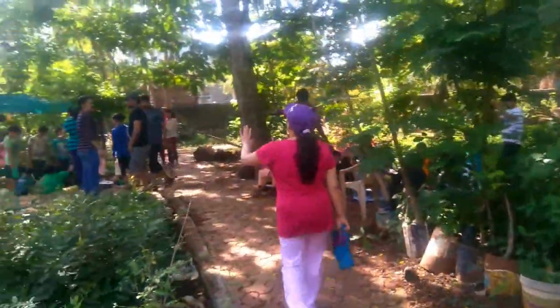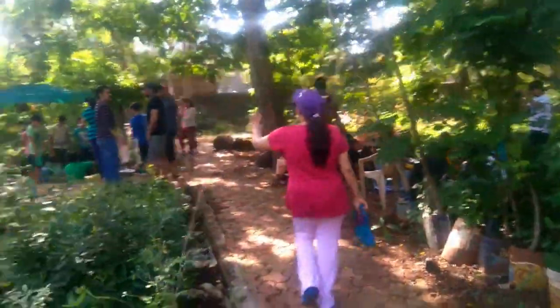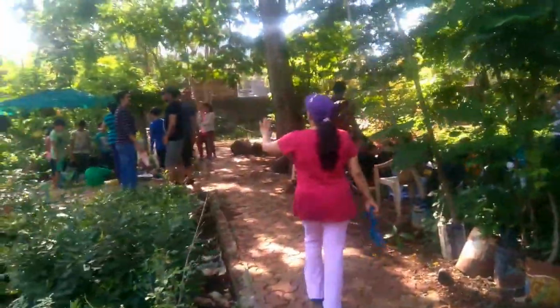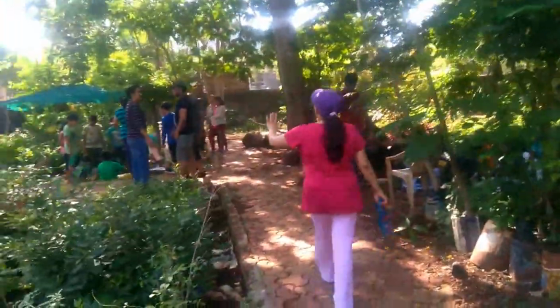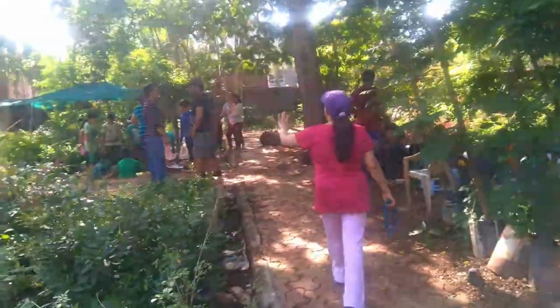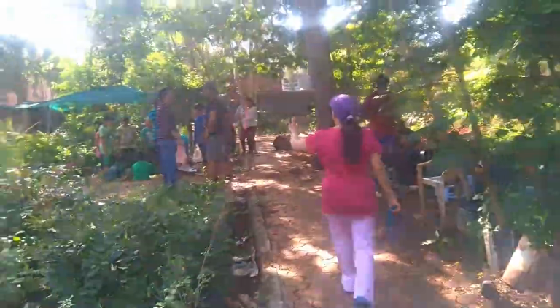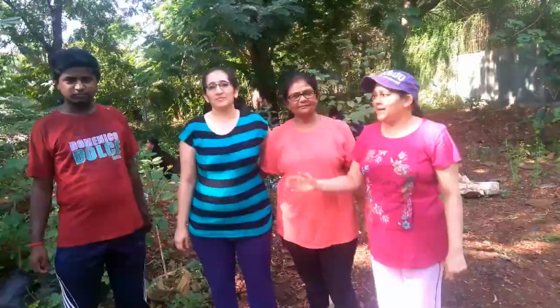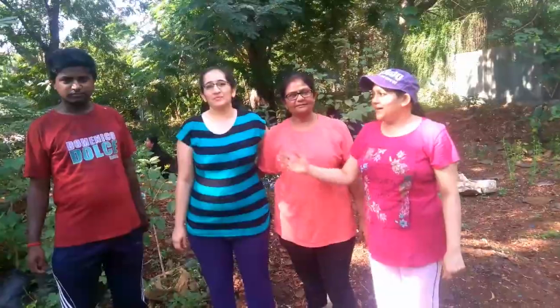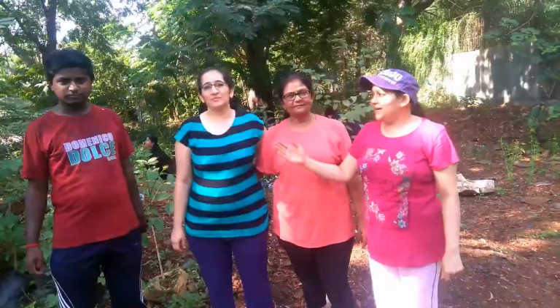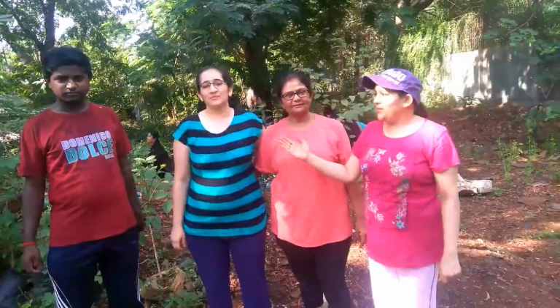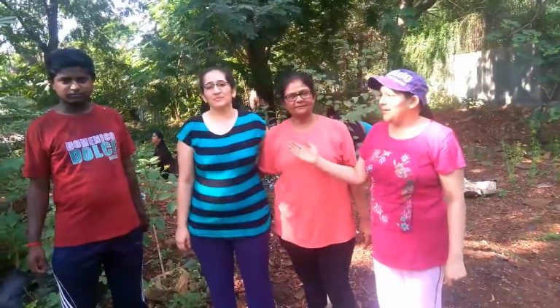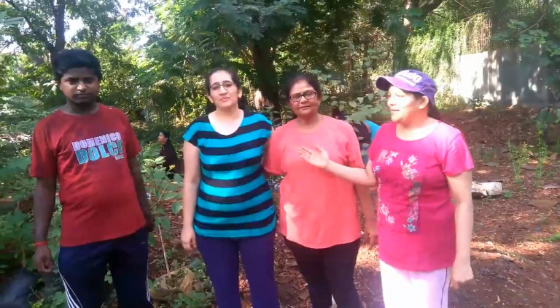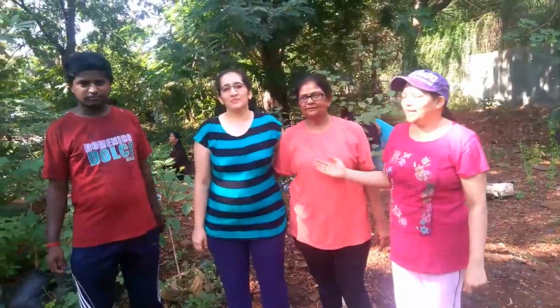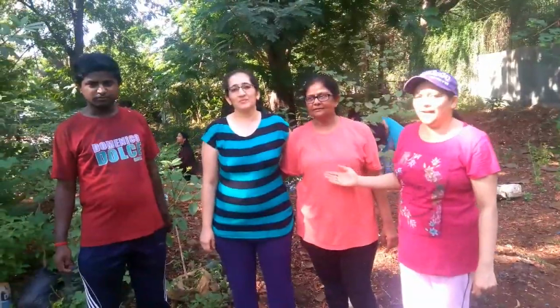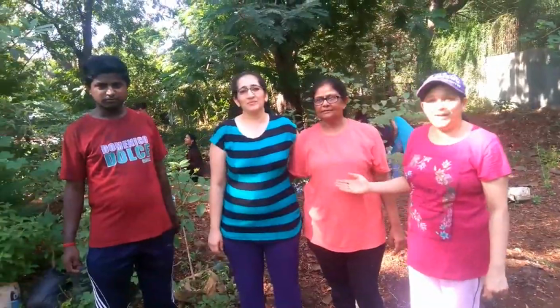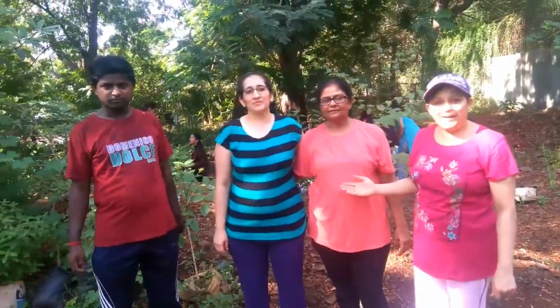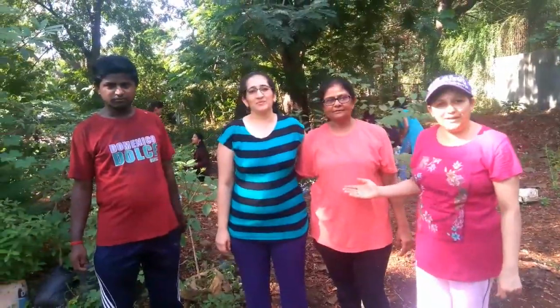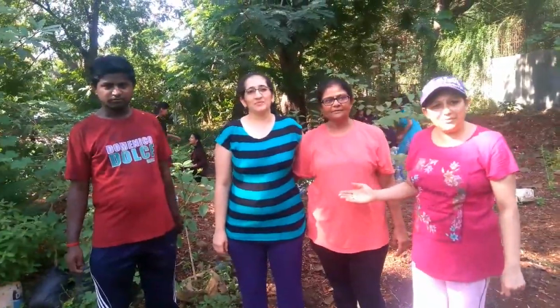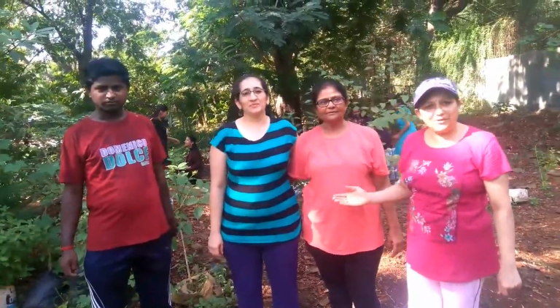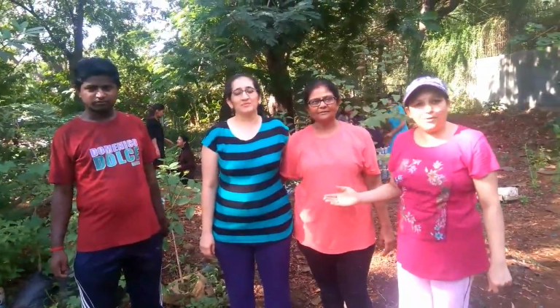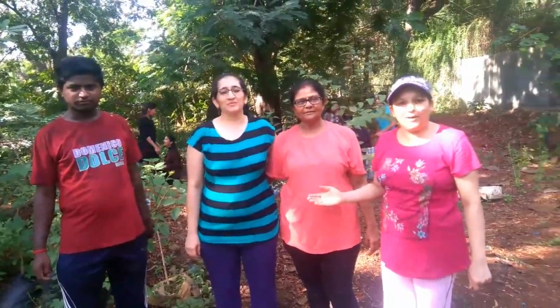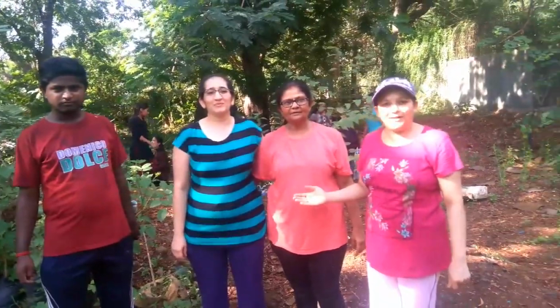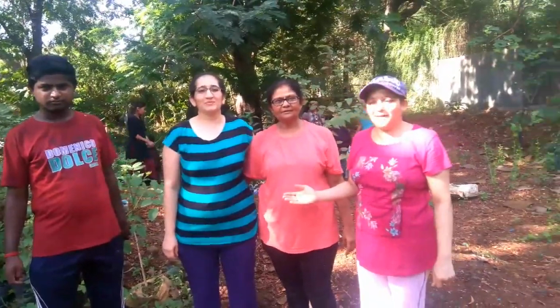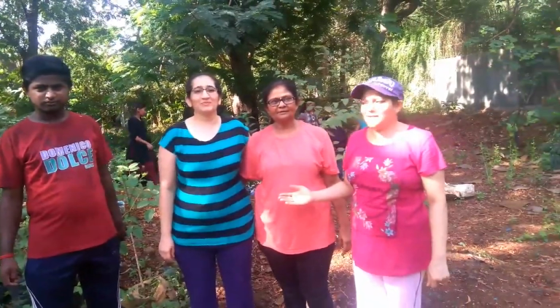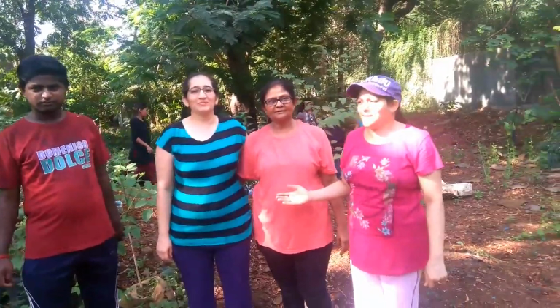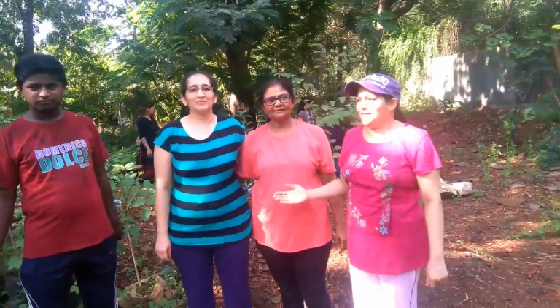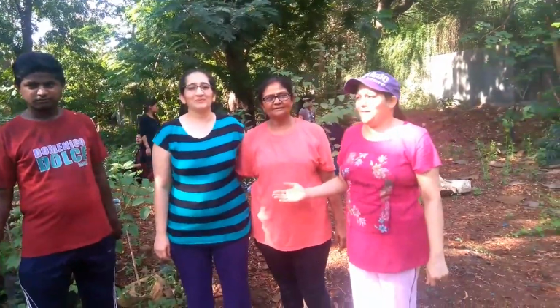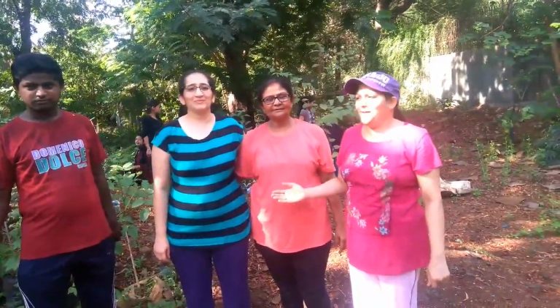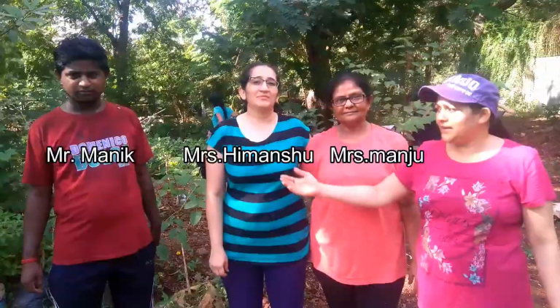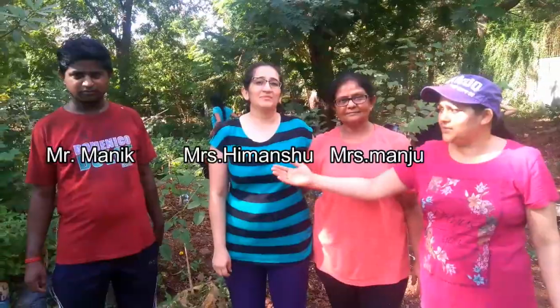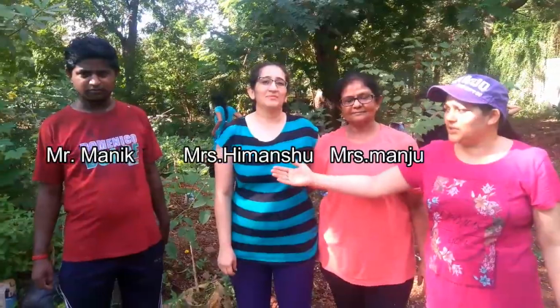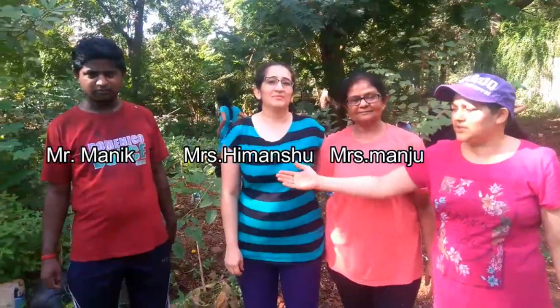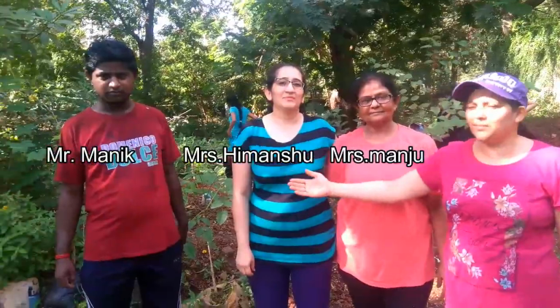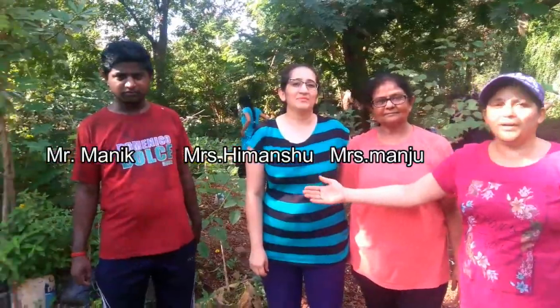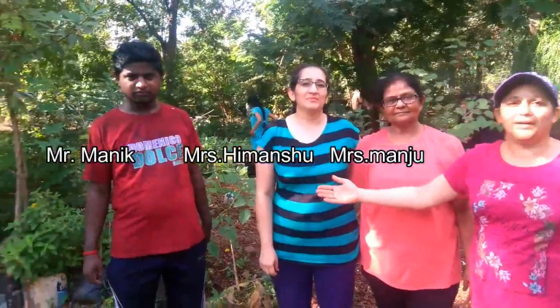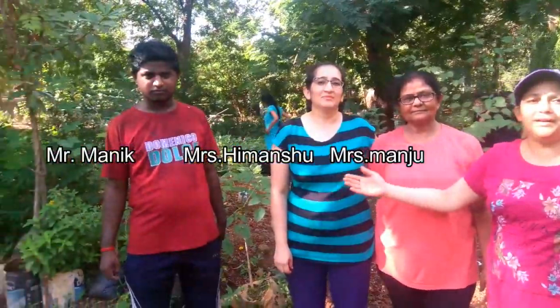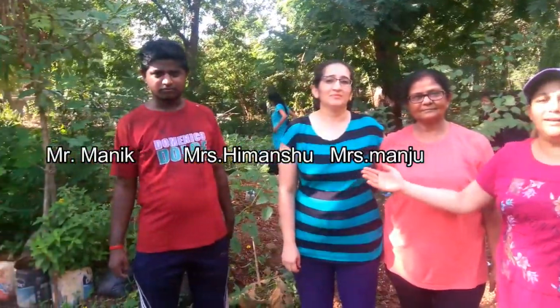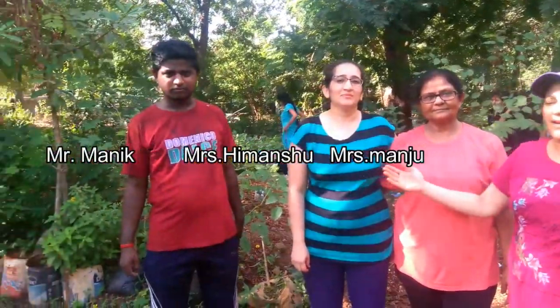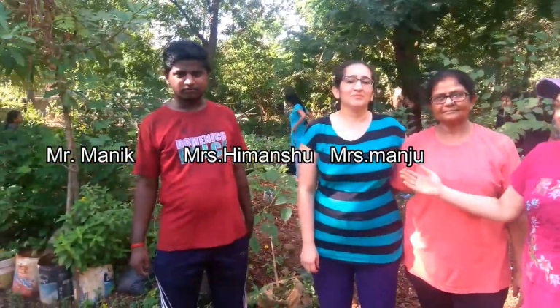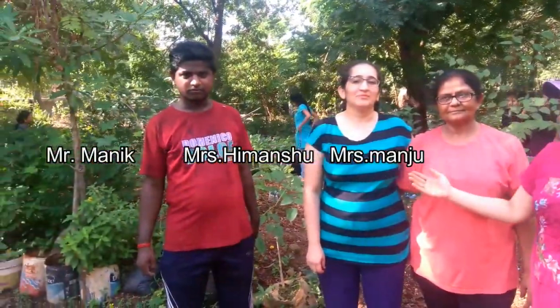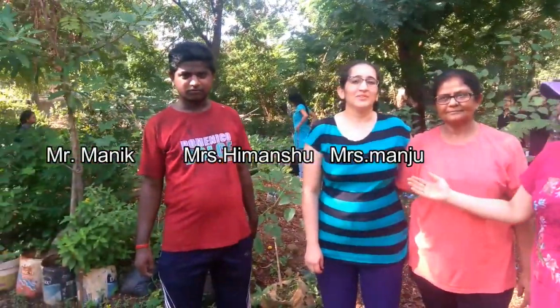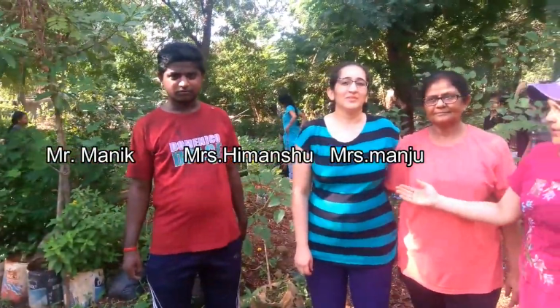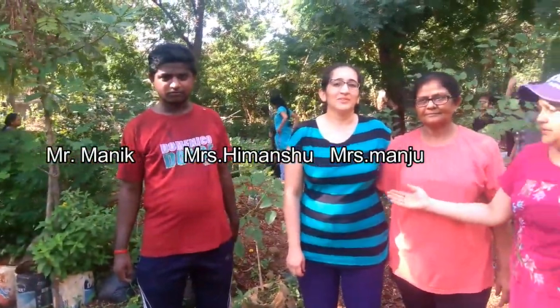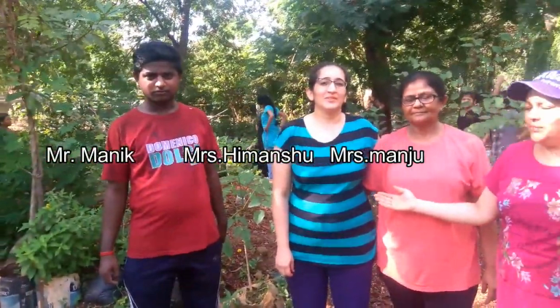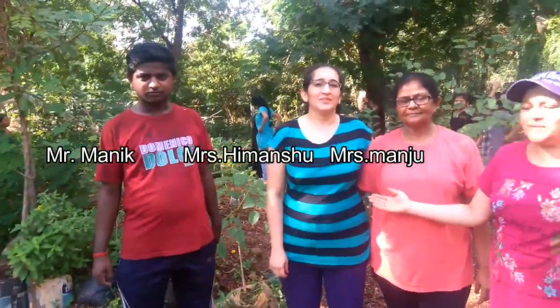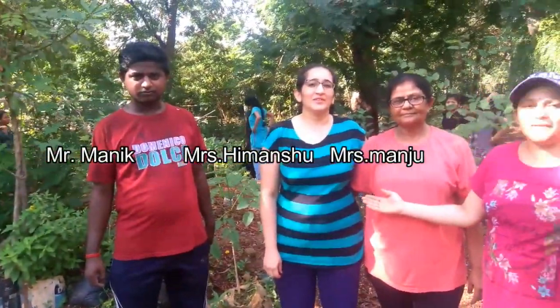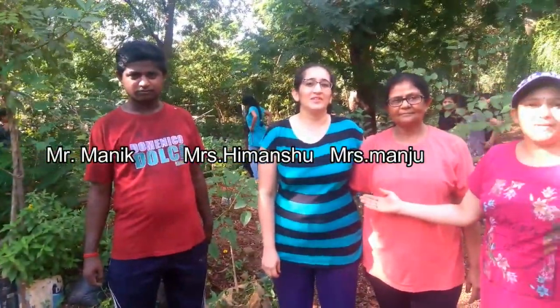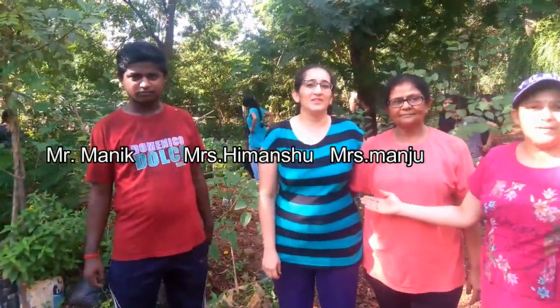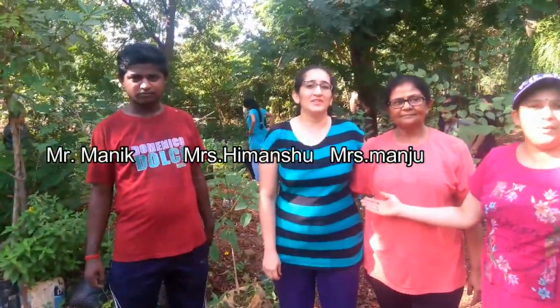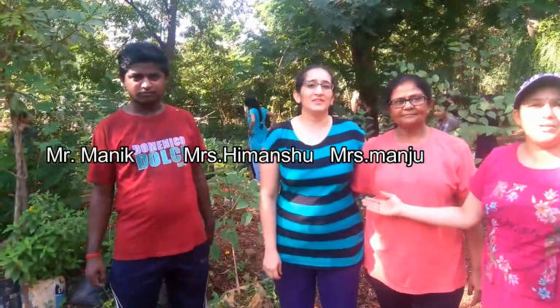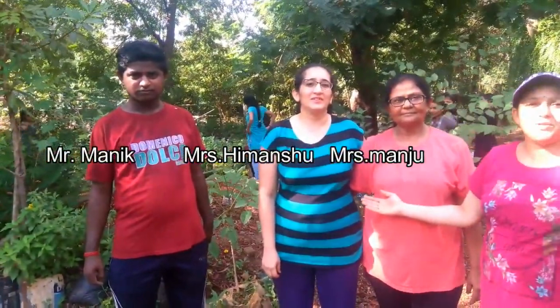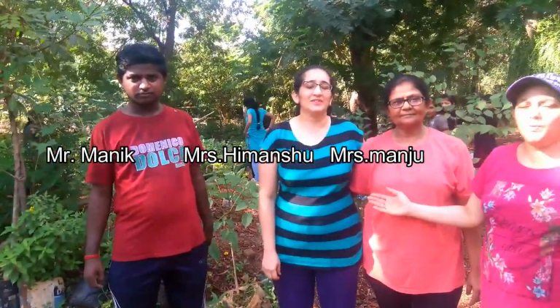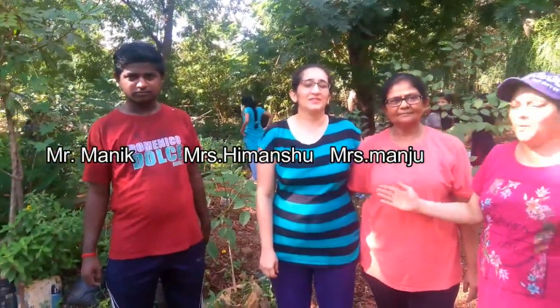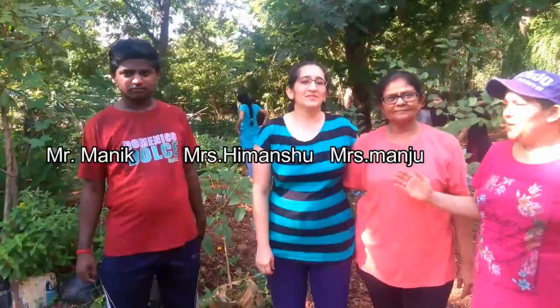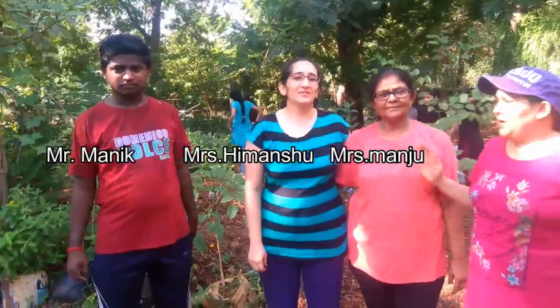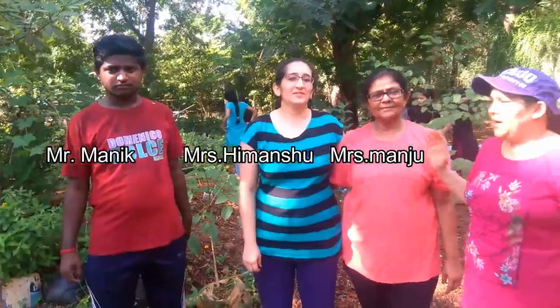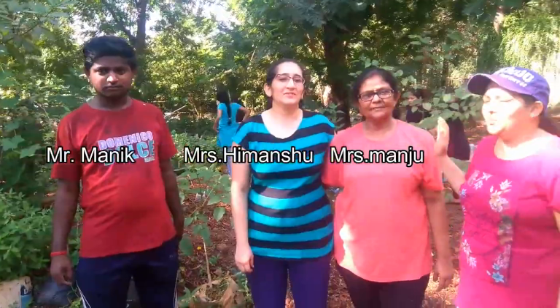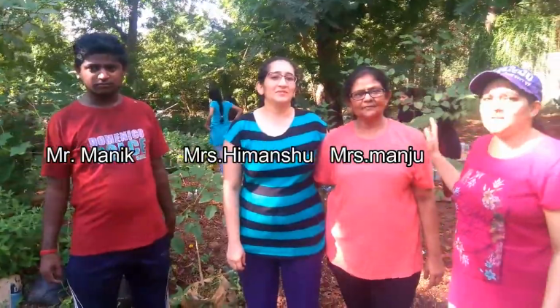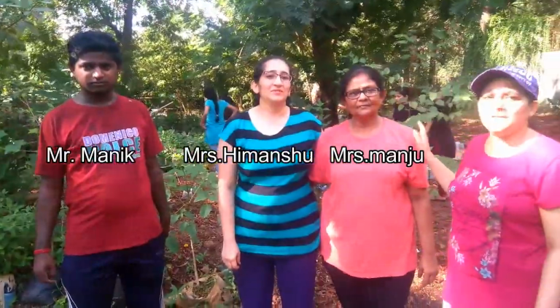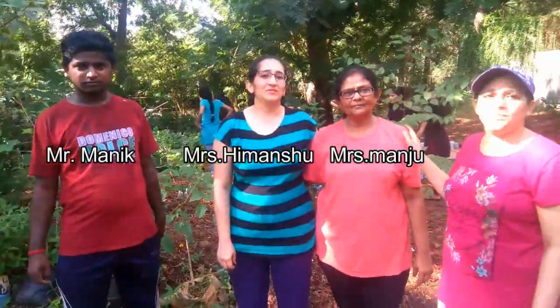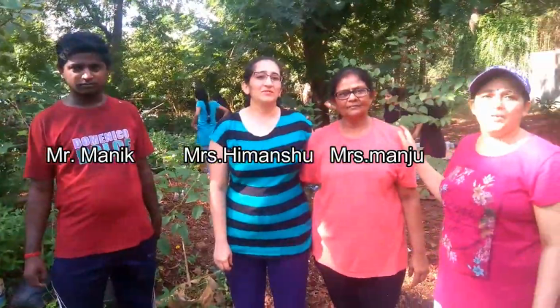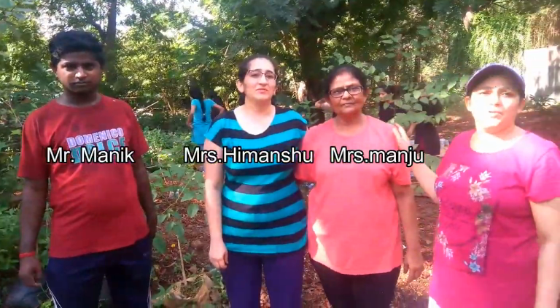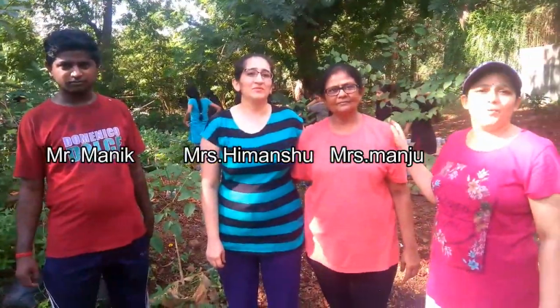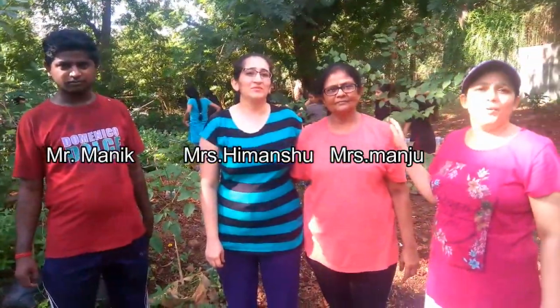These are our volunteers: Mr. Mani, Mr. Simanshu, and Mrs. Mani.